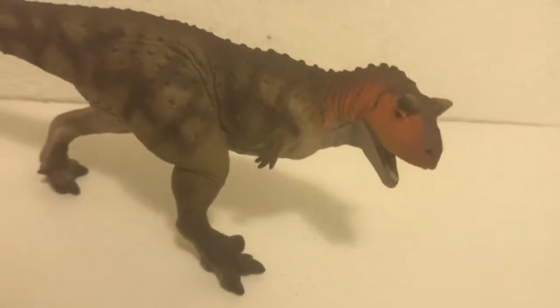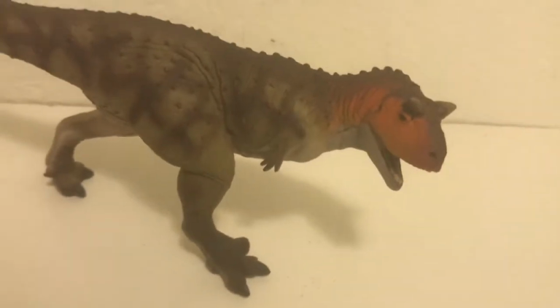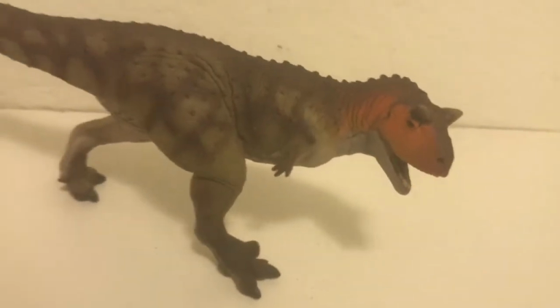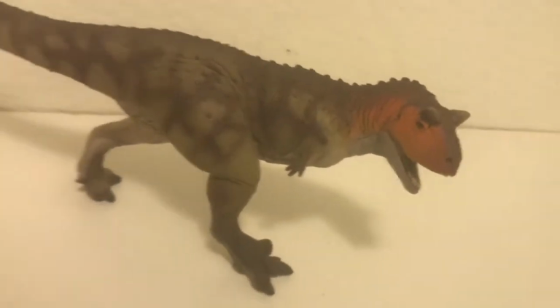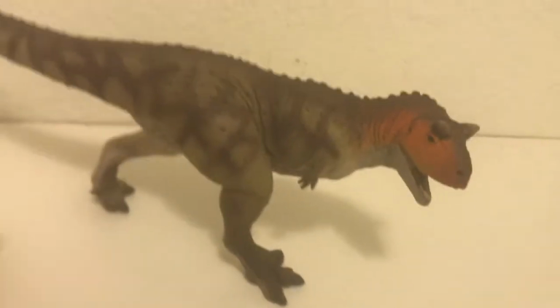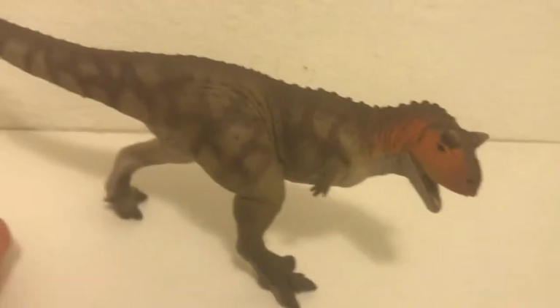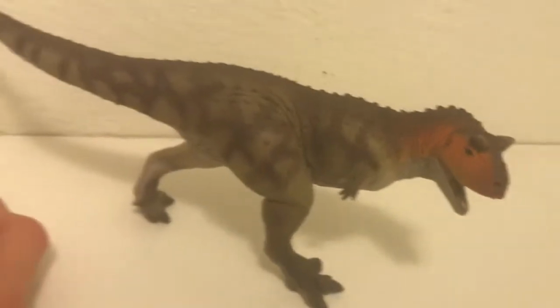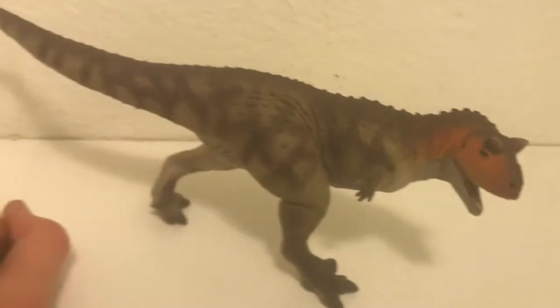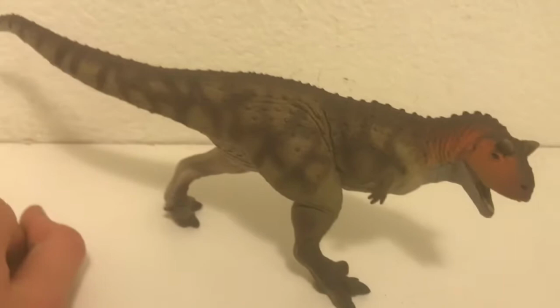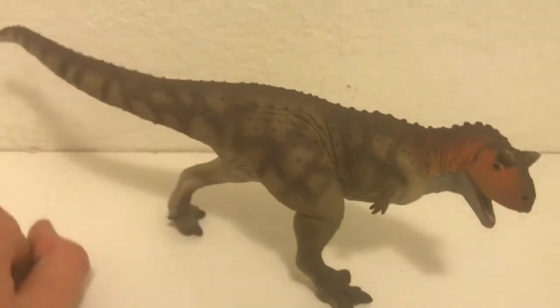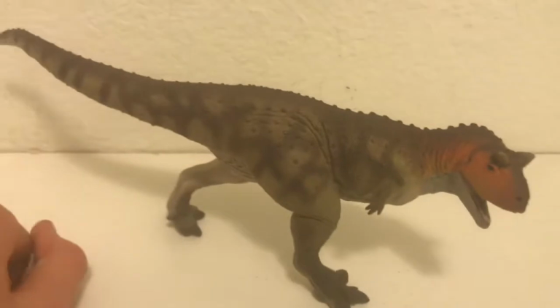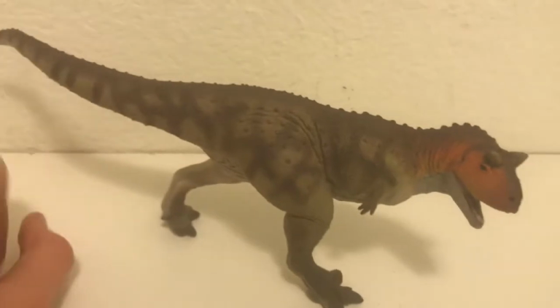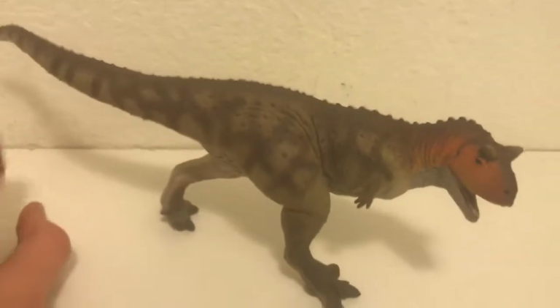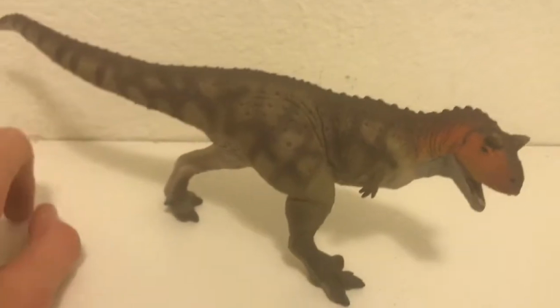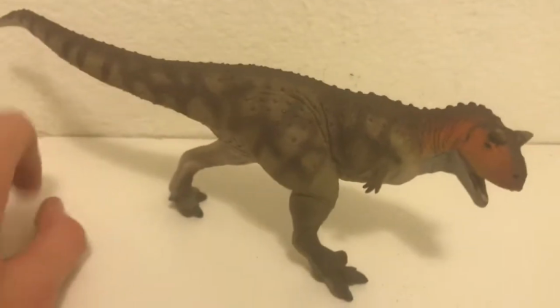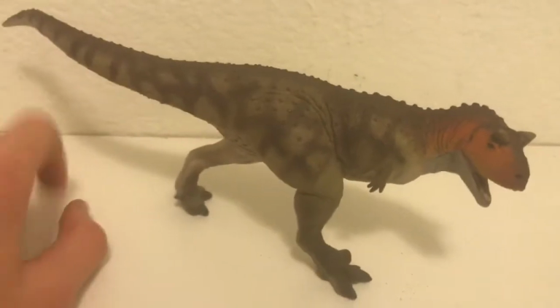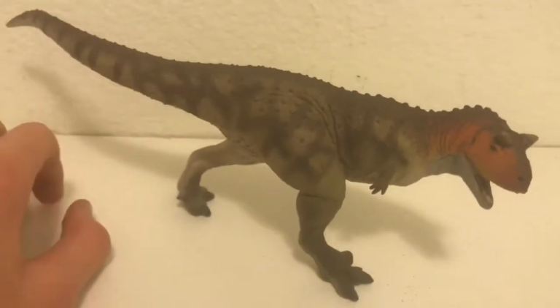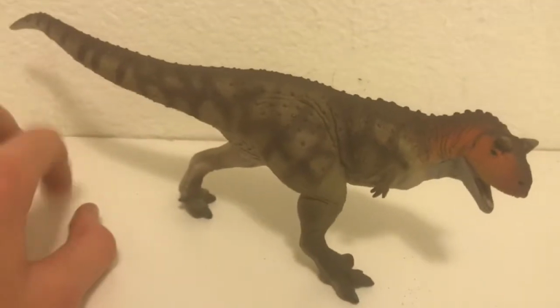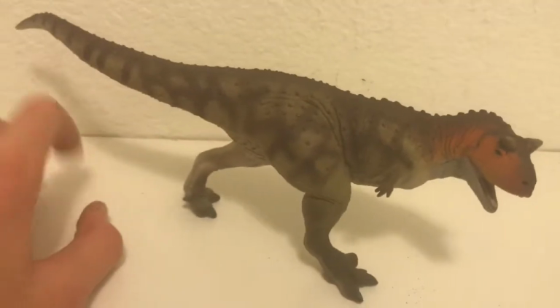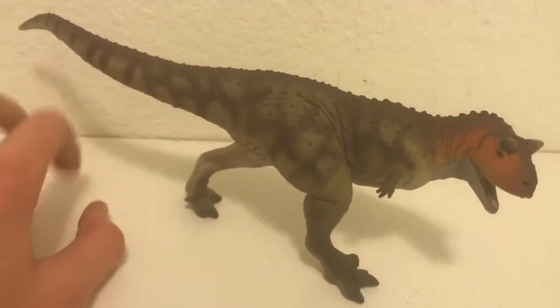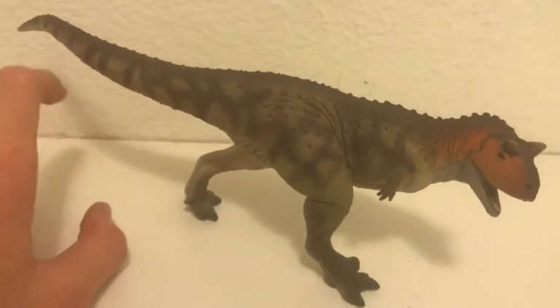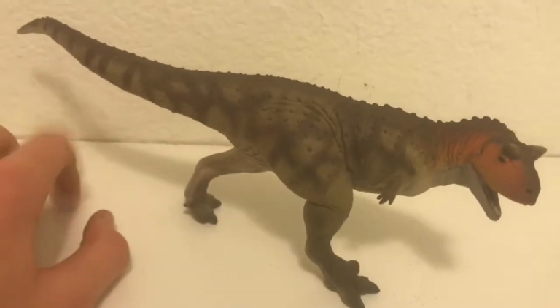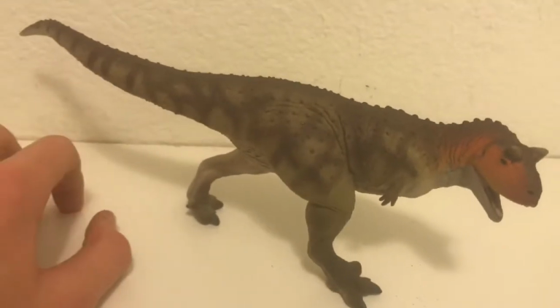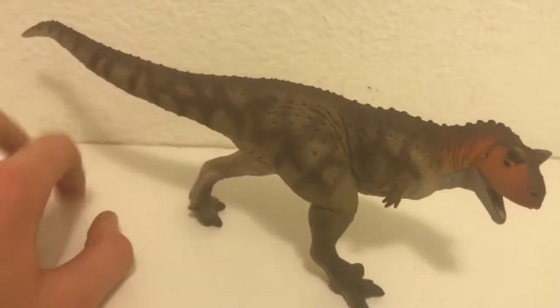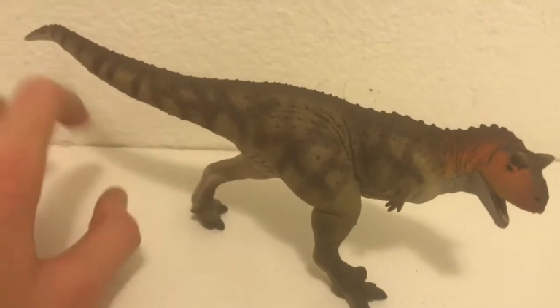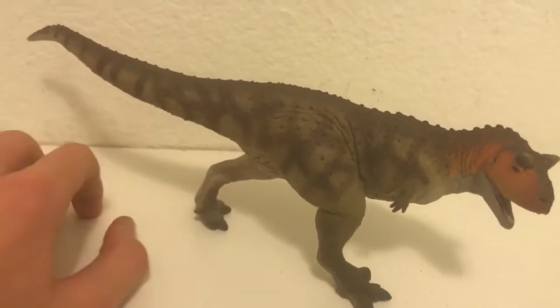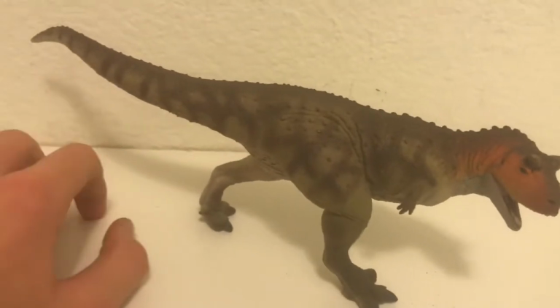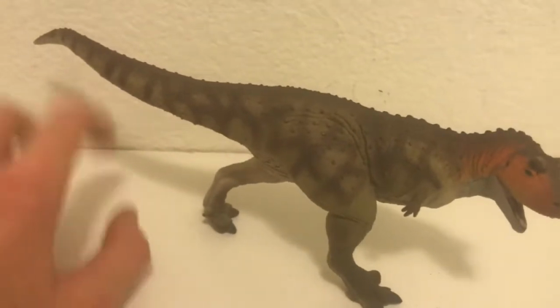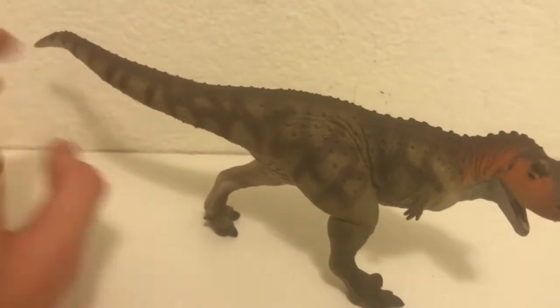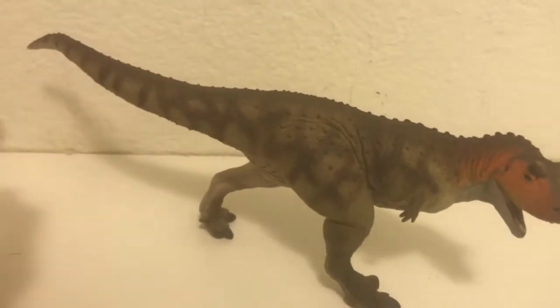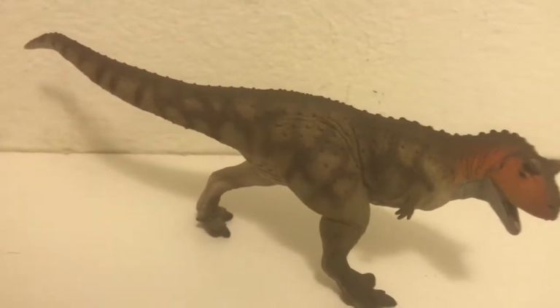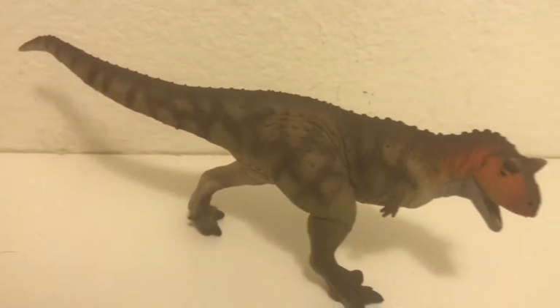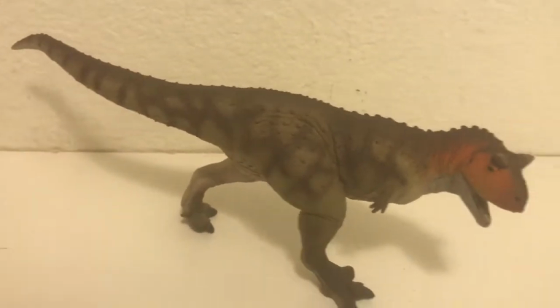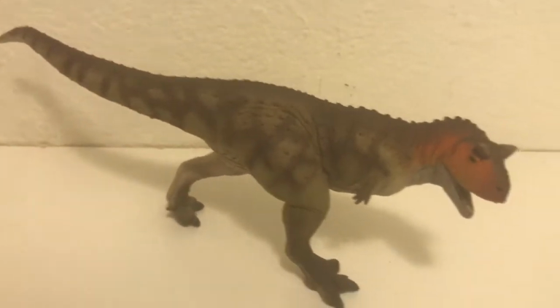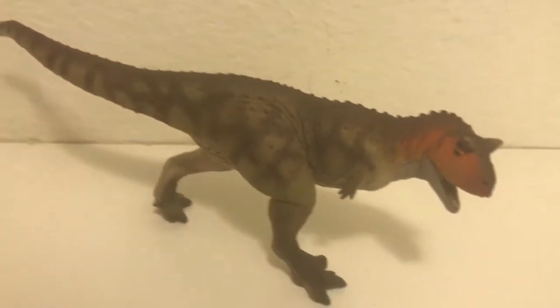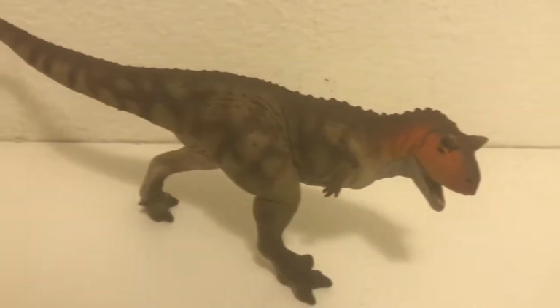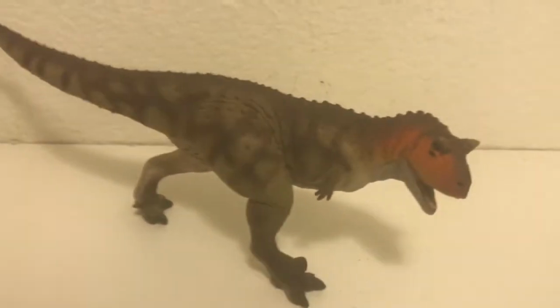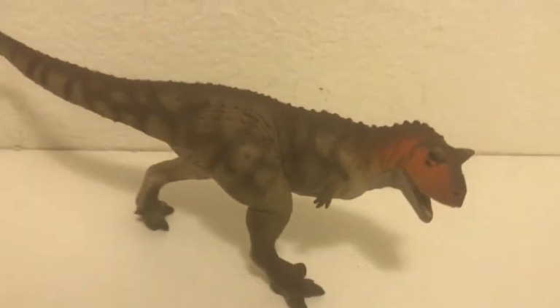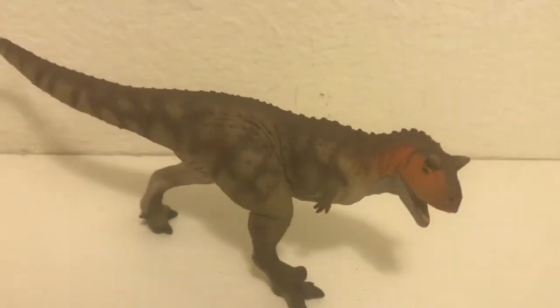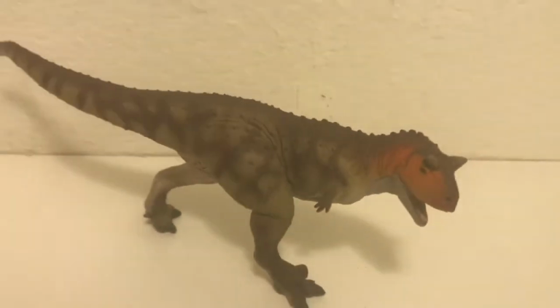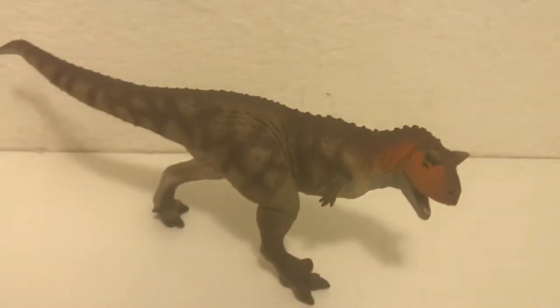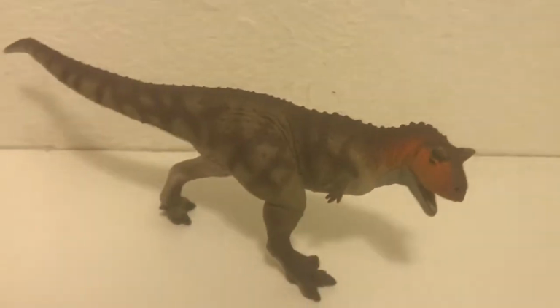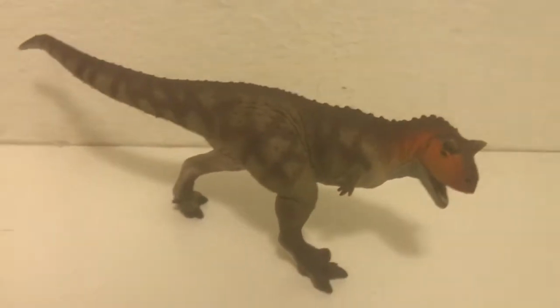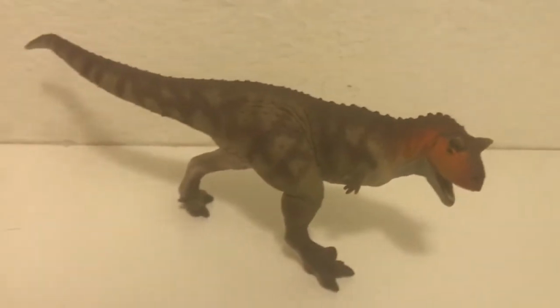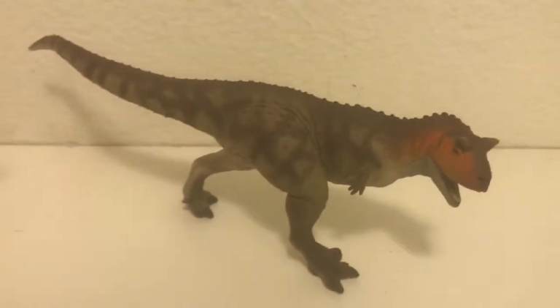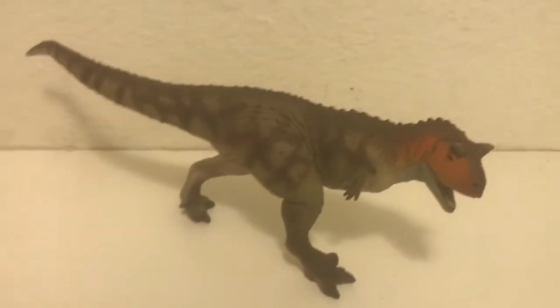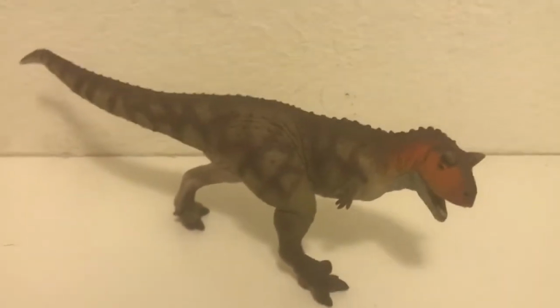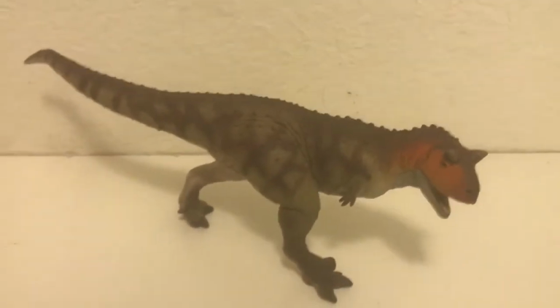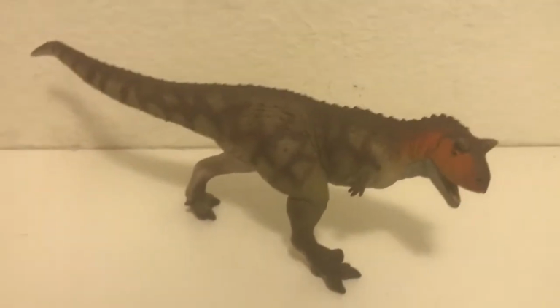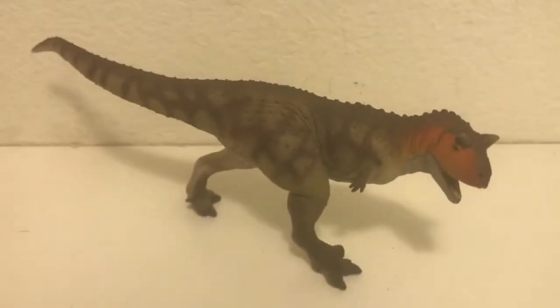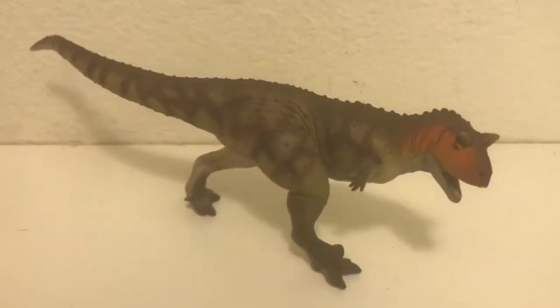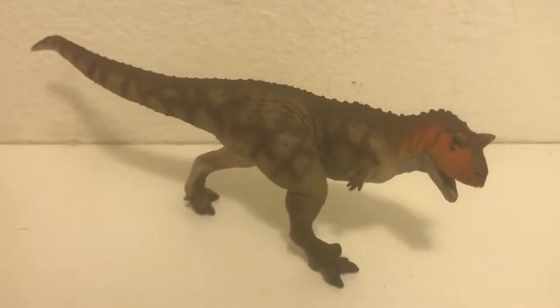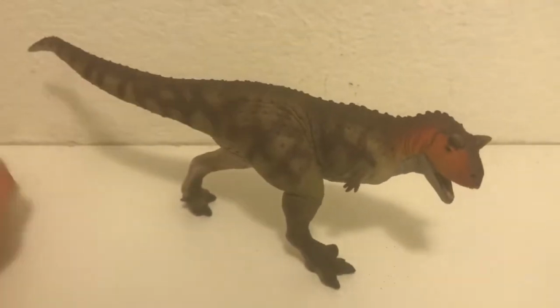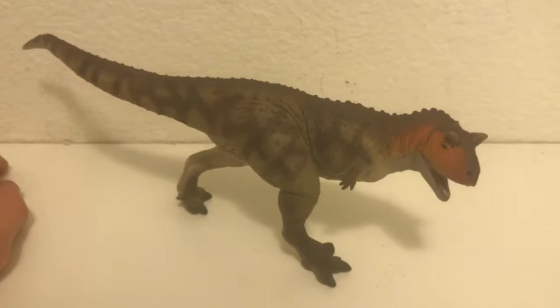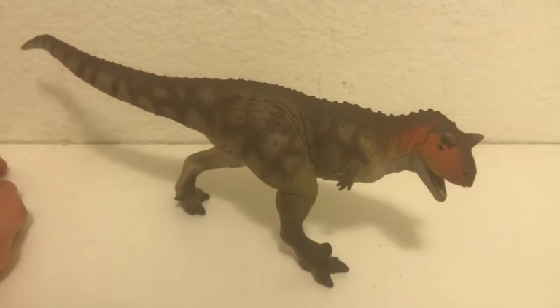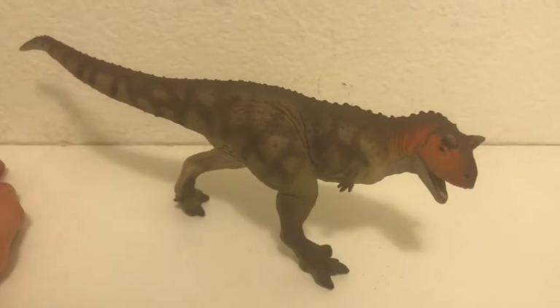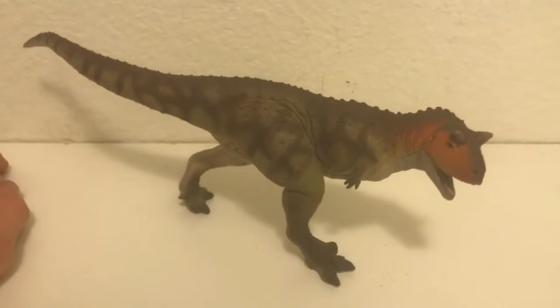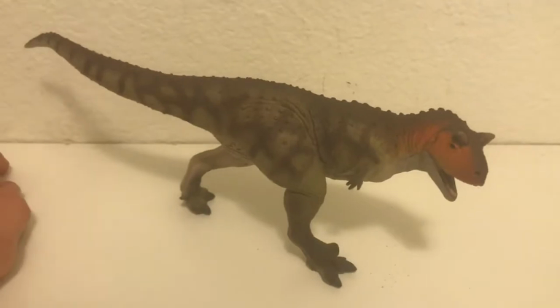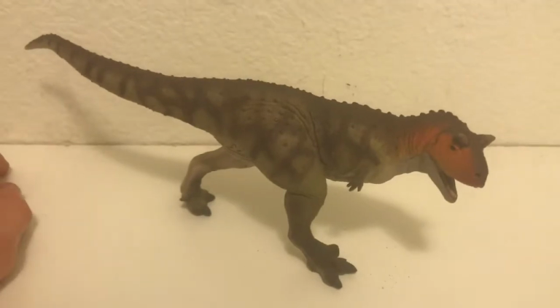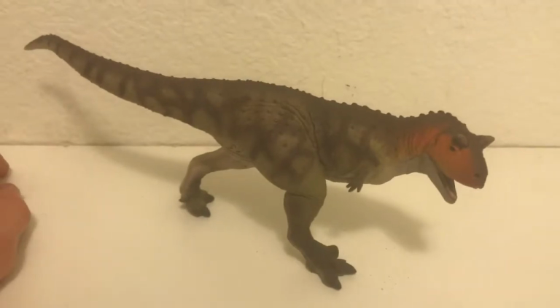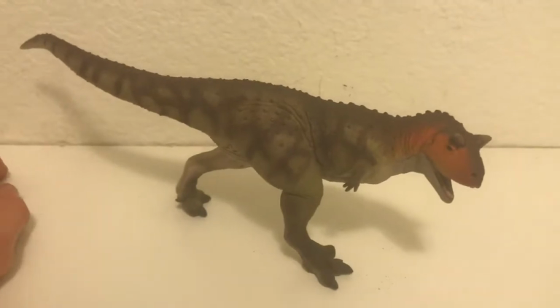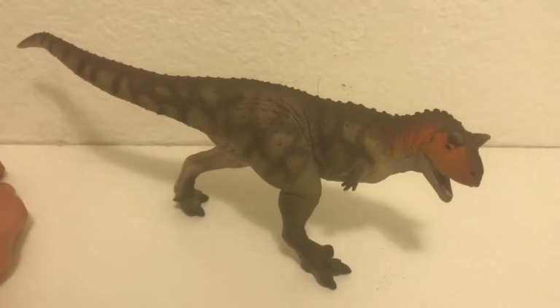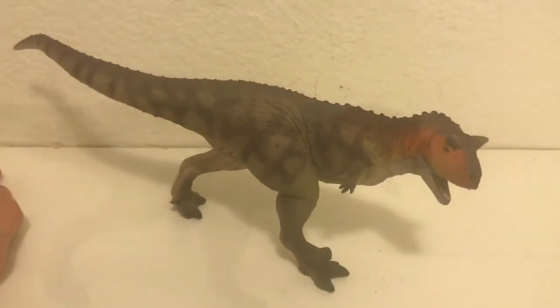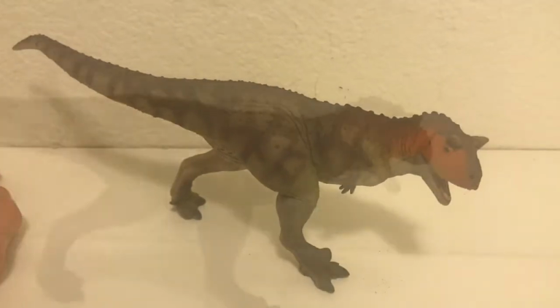Compared to companies like Papo or Rebor, this figure is pretty much on par with or better than just about anything they make. So it's not the most accurate figure, but definitely not an atrocity as I've heard it called.